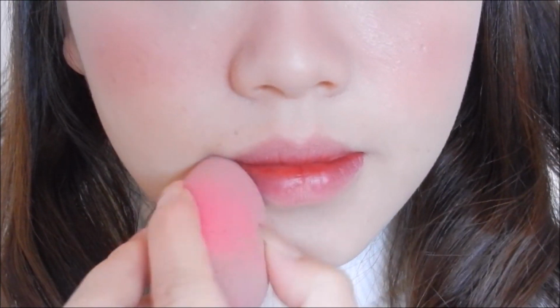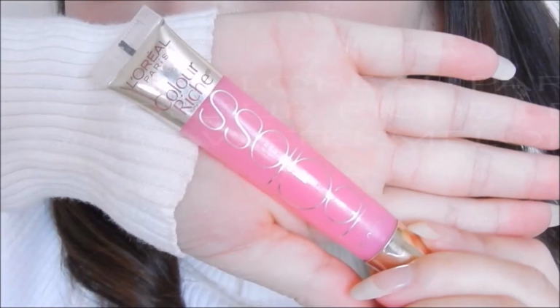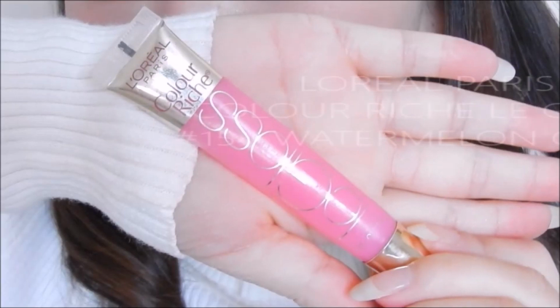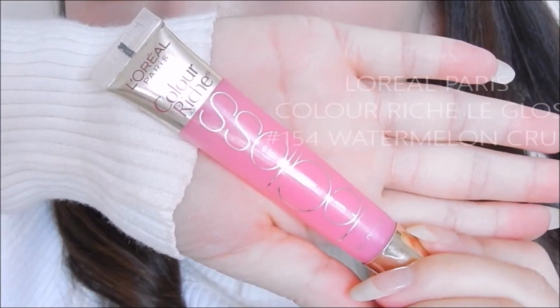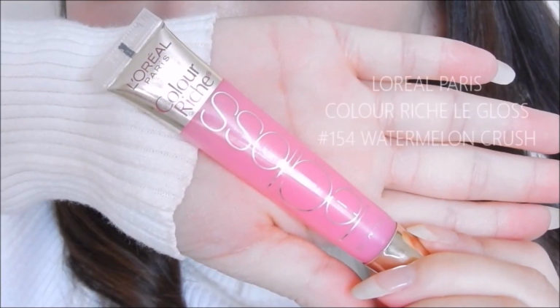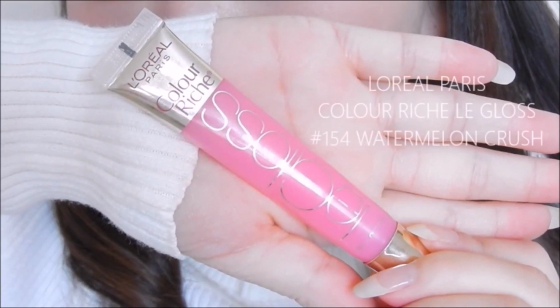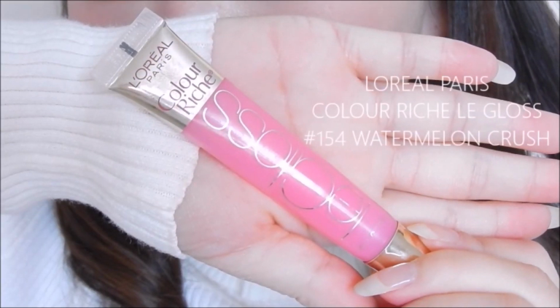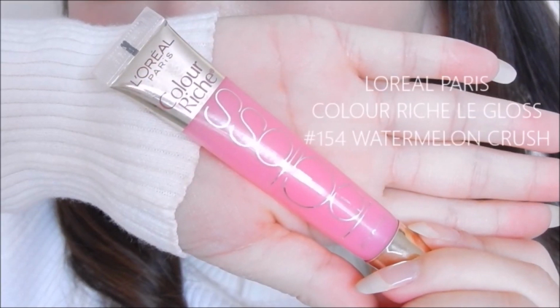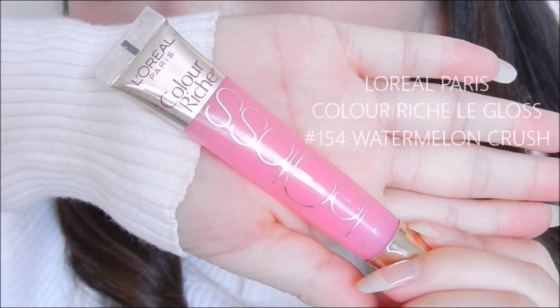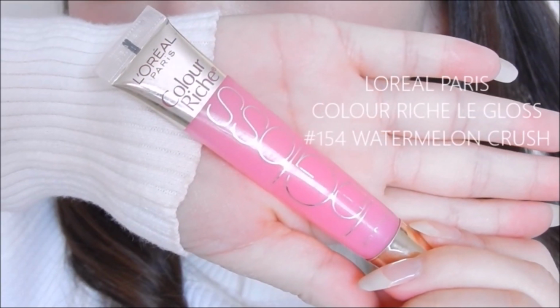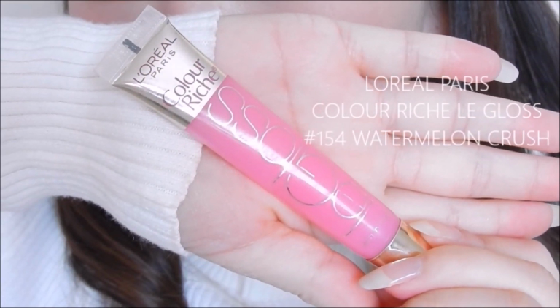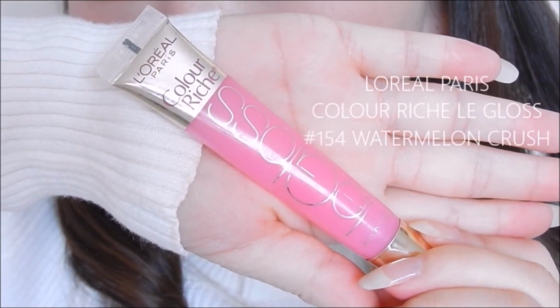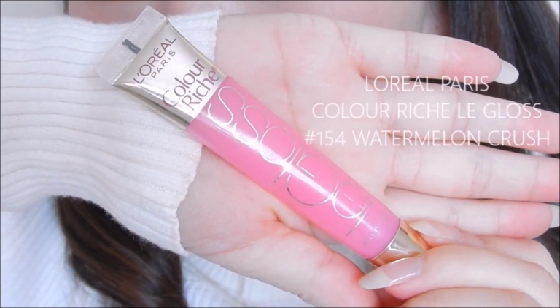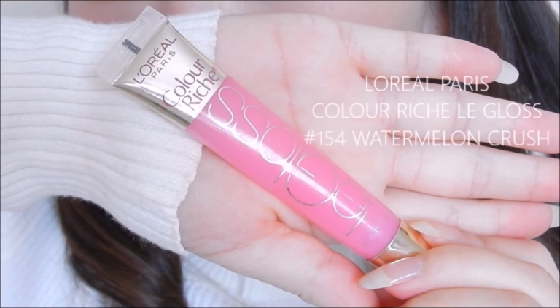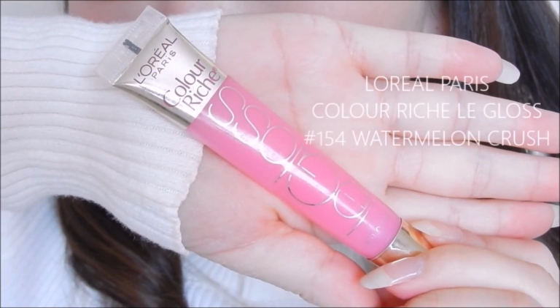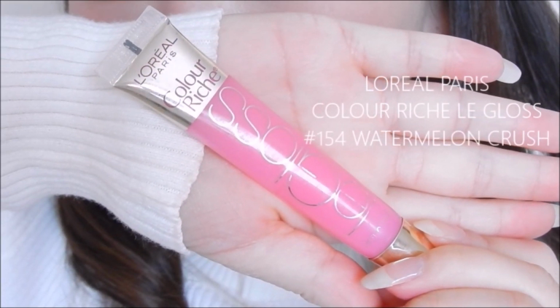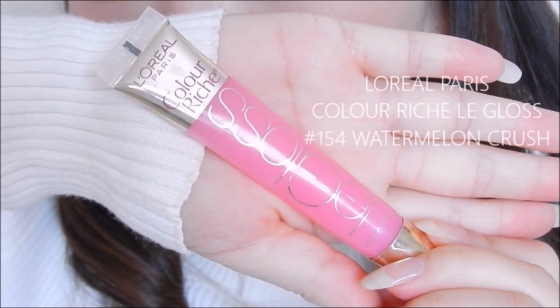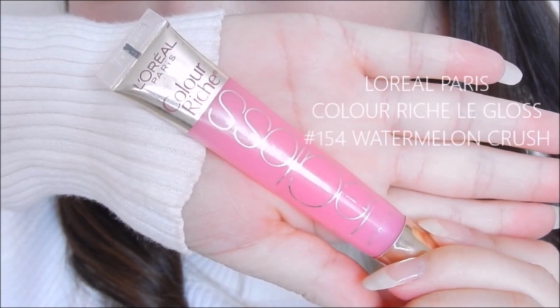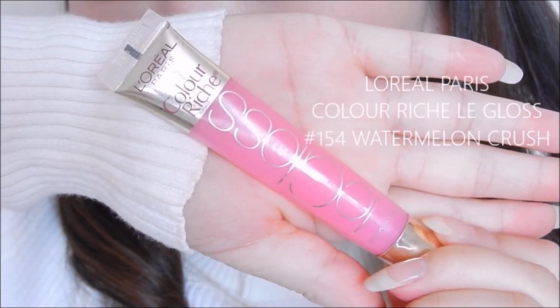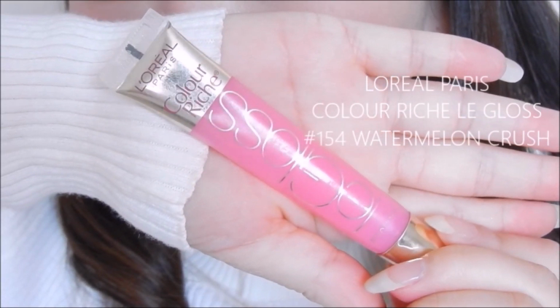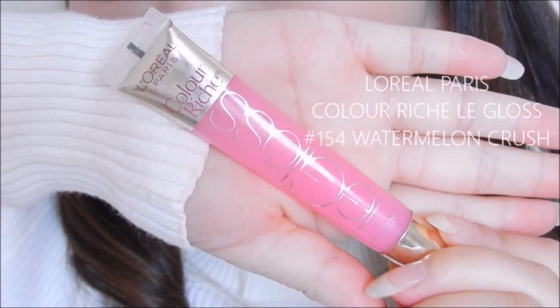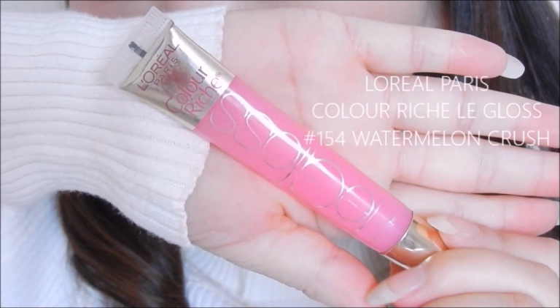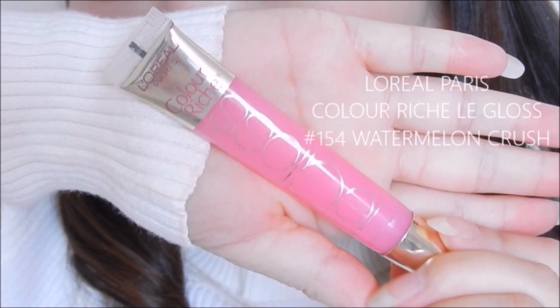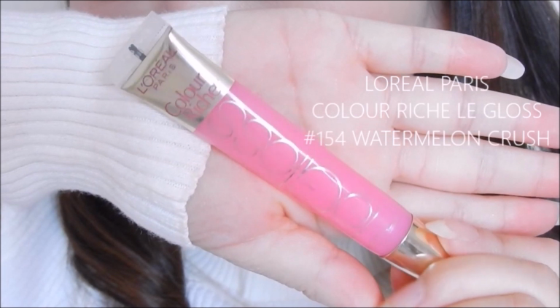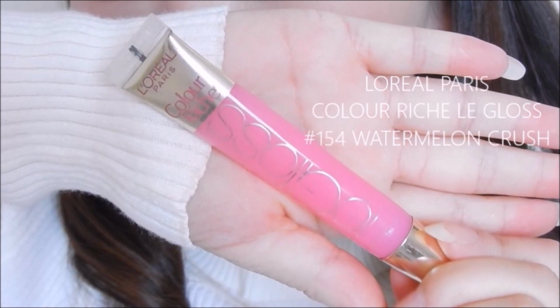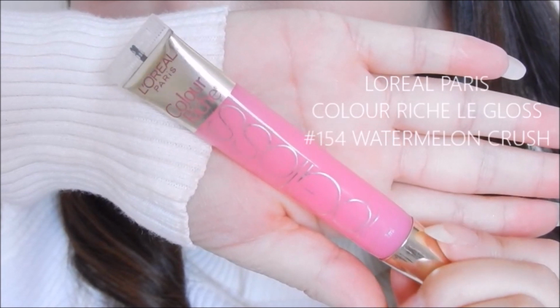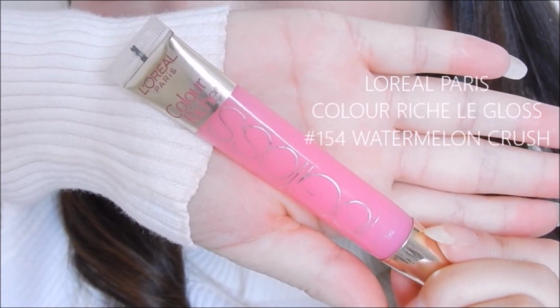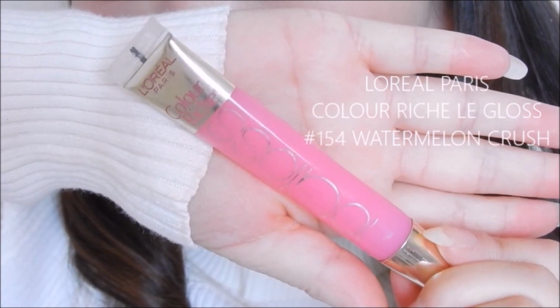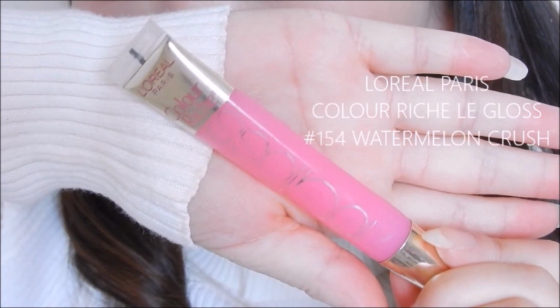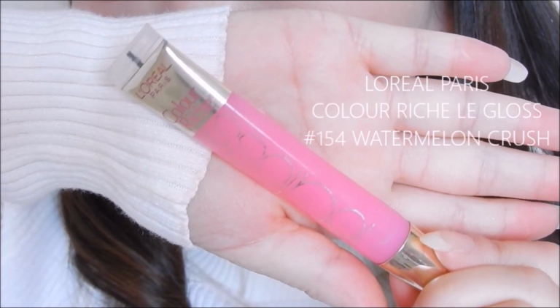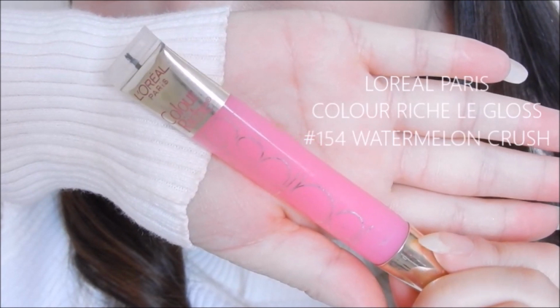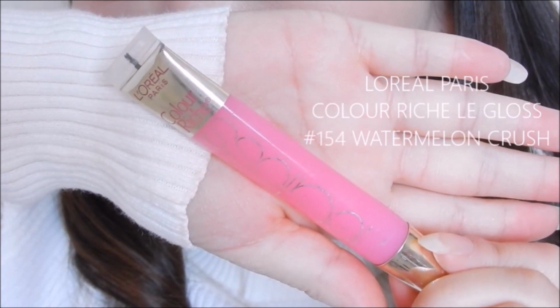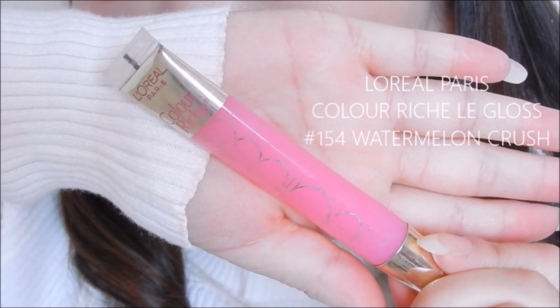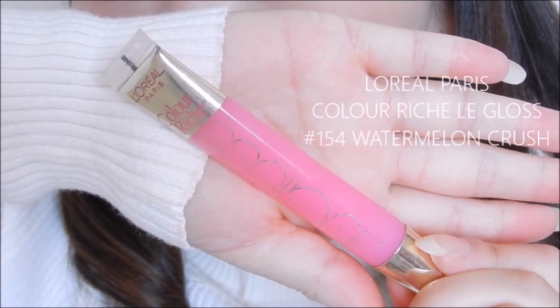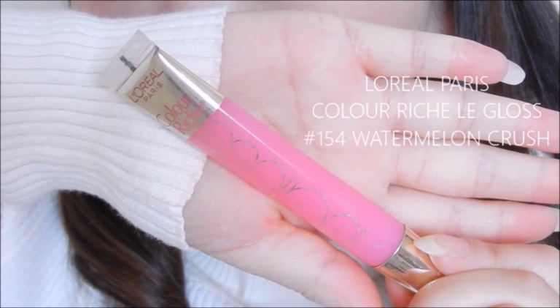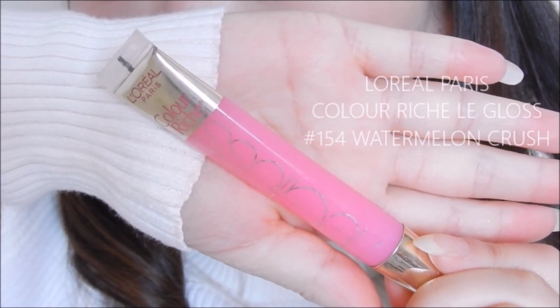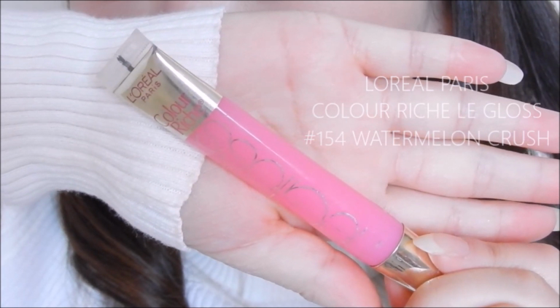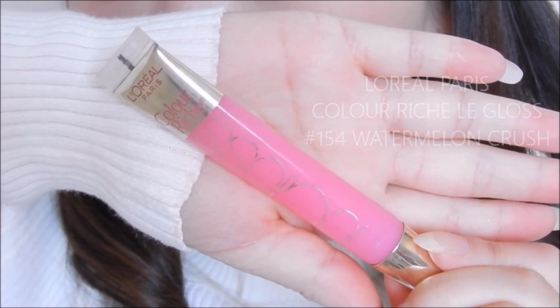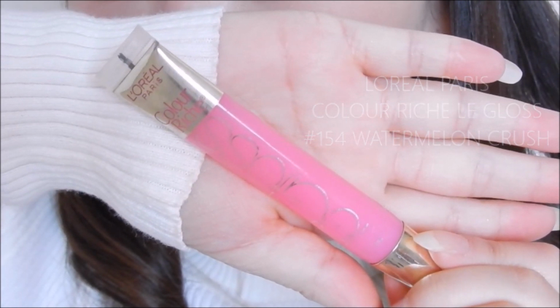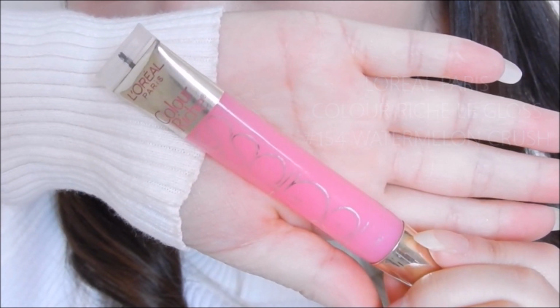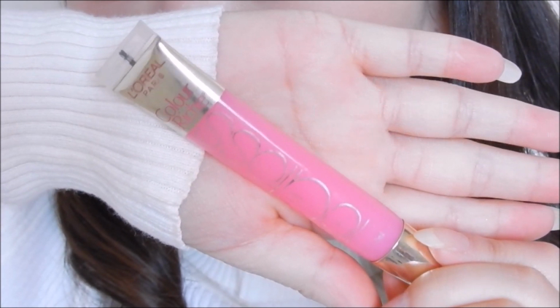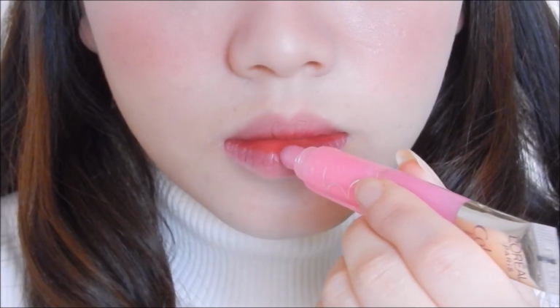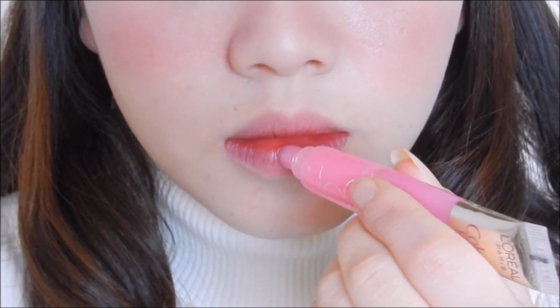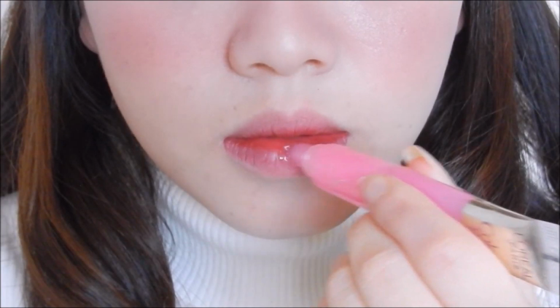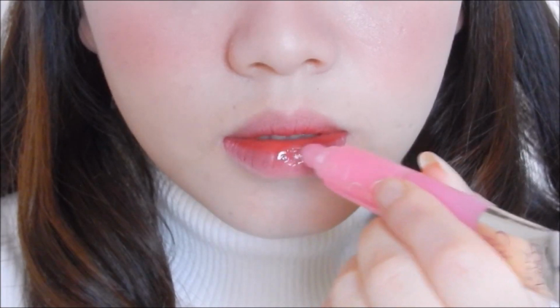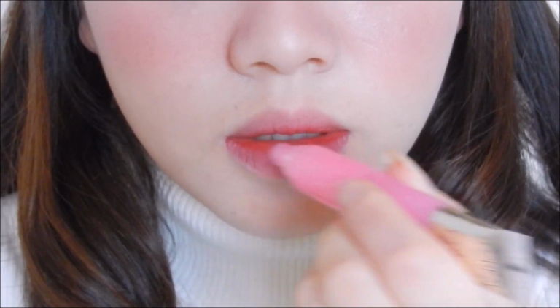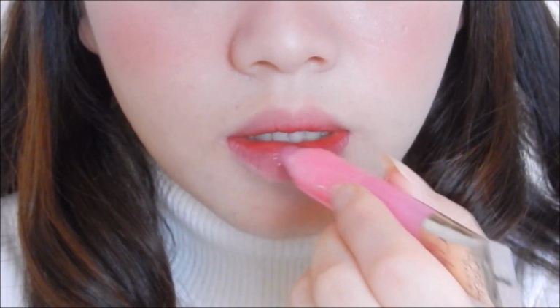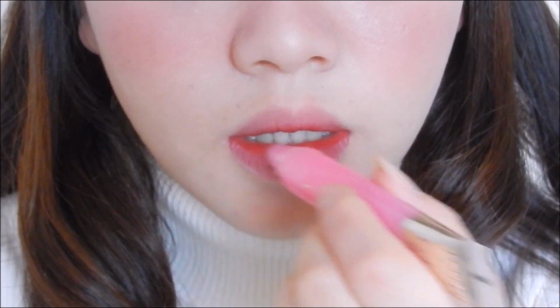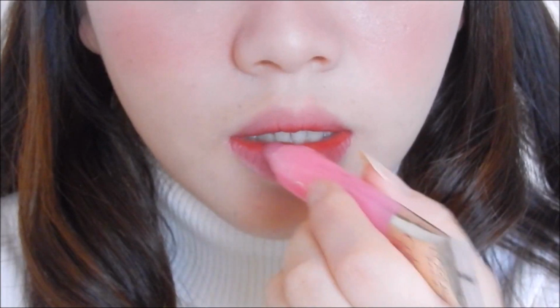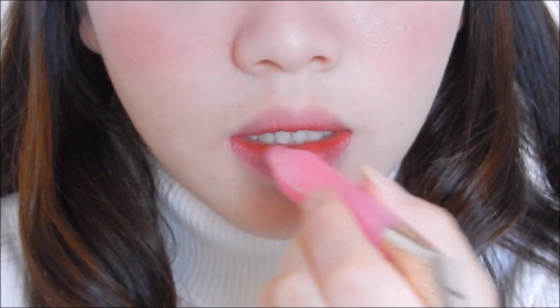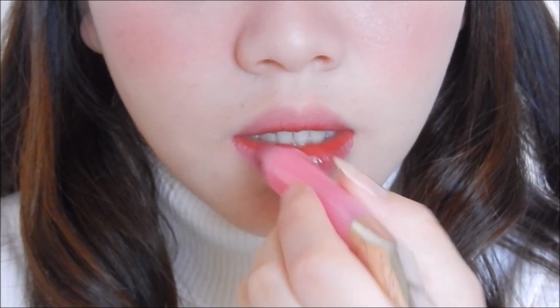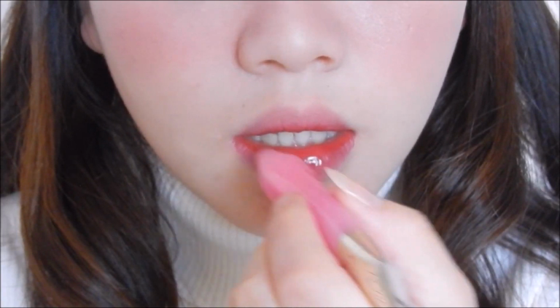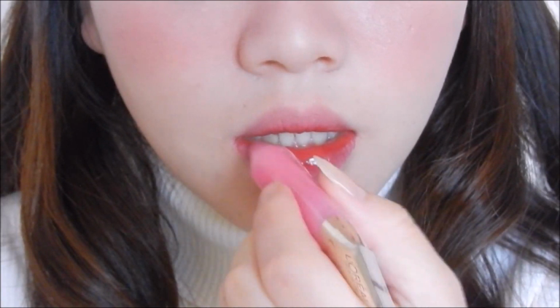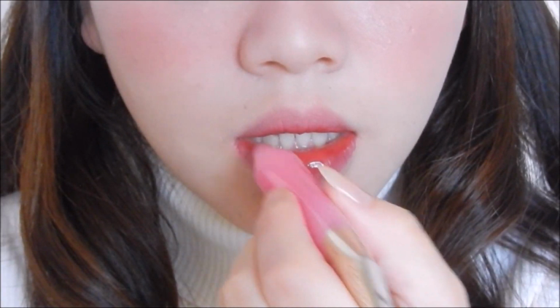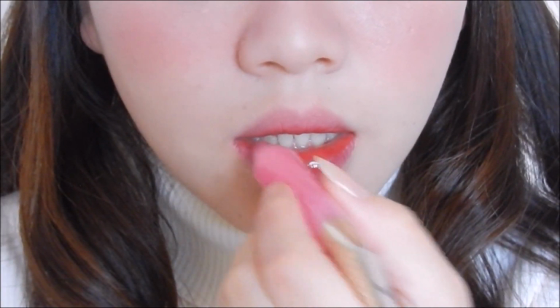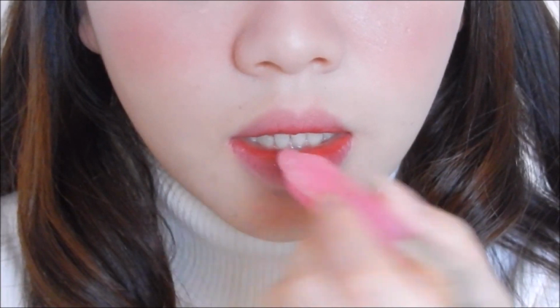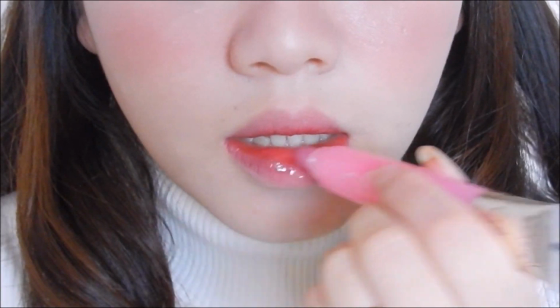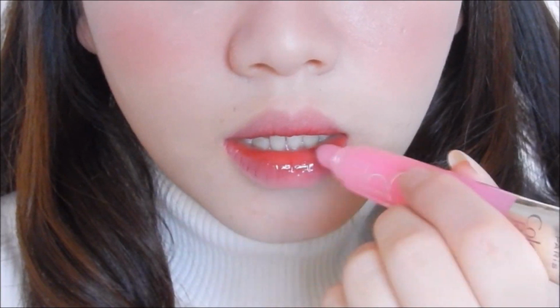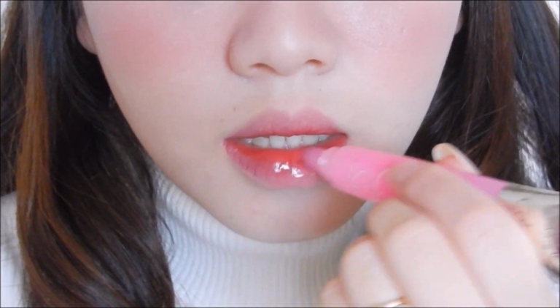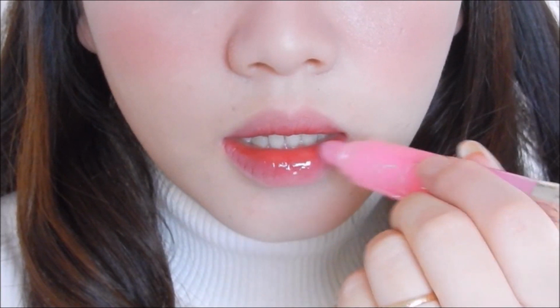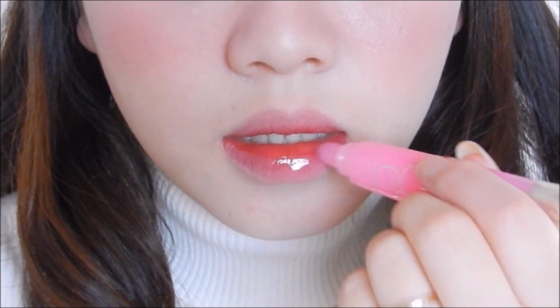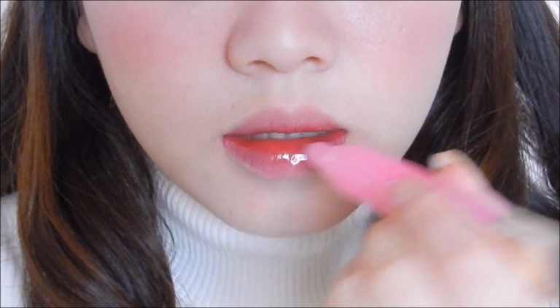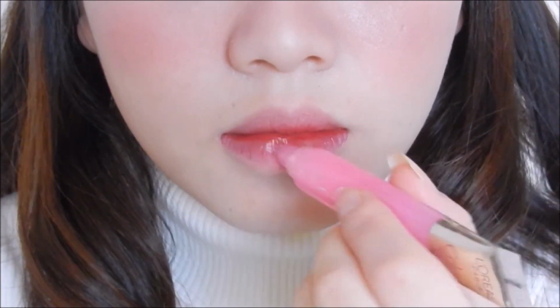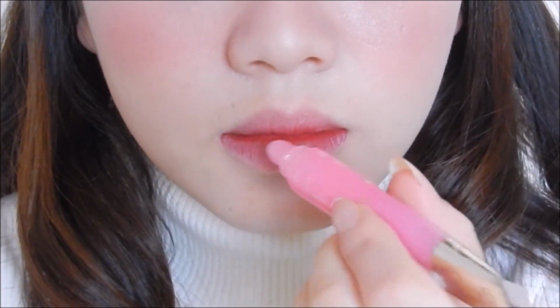To finish off the lip makeup, I am using Lip Gloss by L'Oreal Paris in shade Watermelon Crush and applying this over our gradient finish.